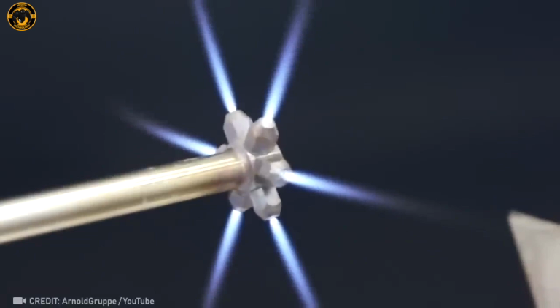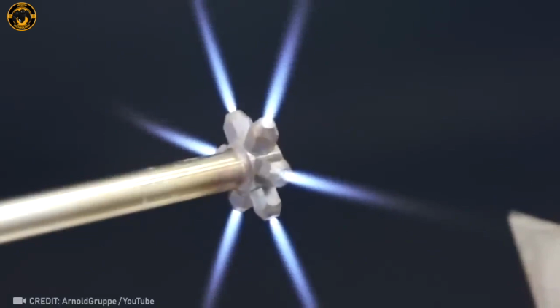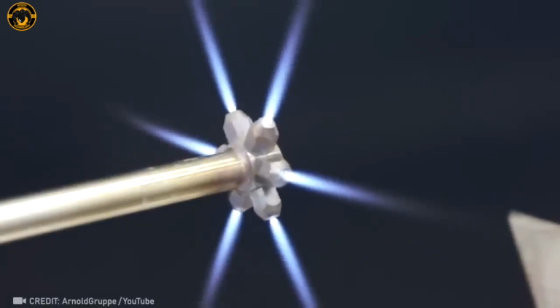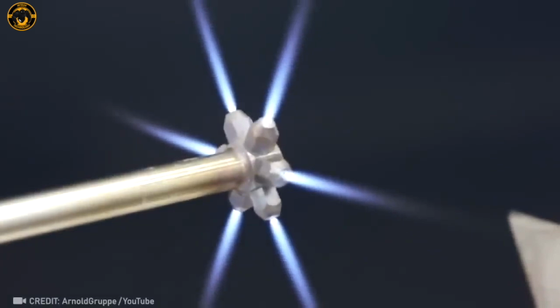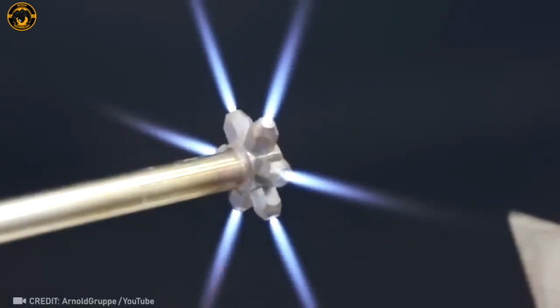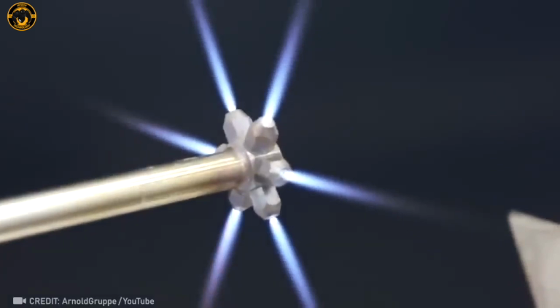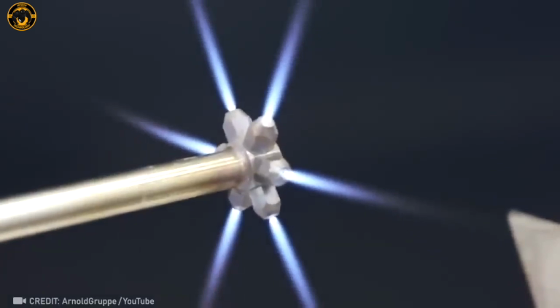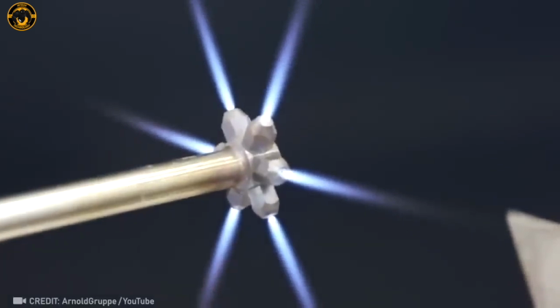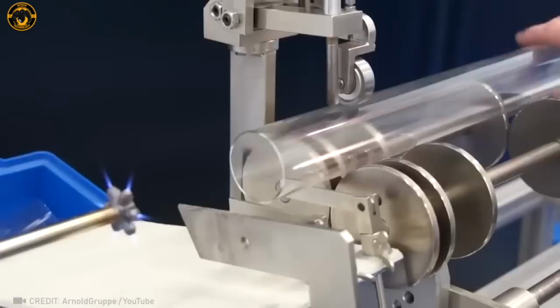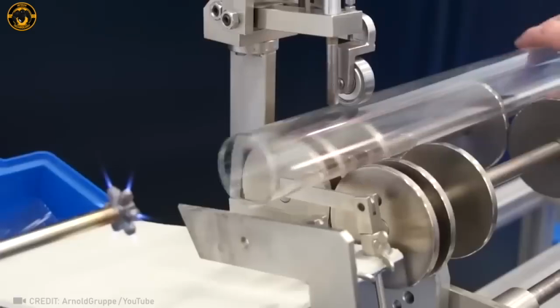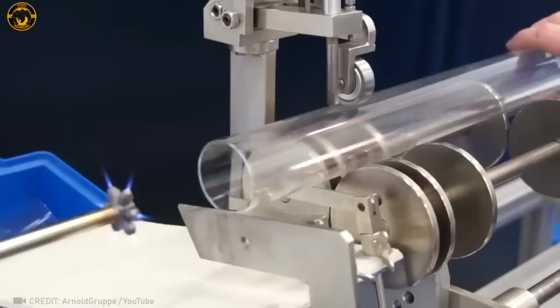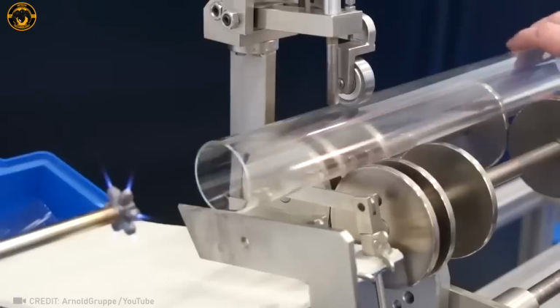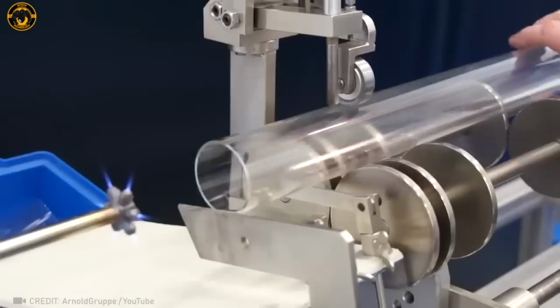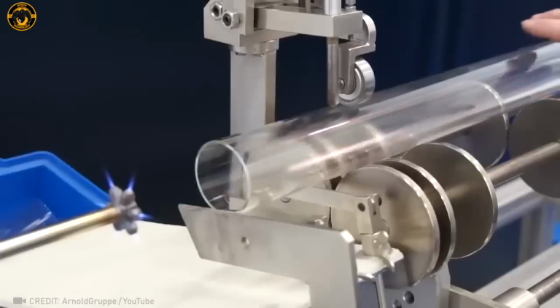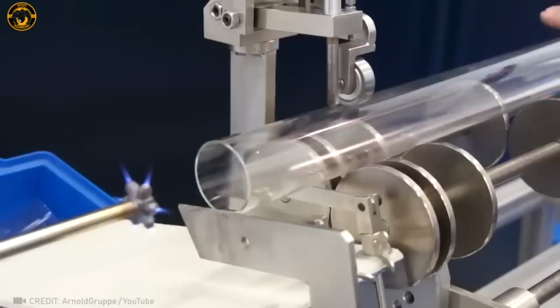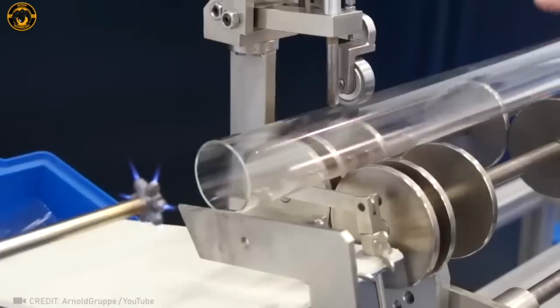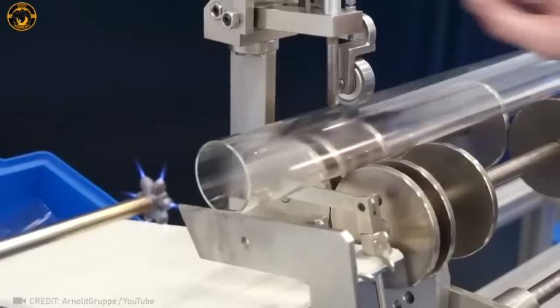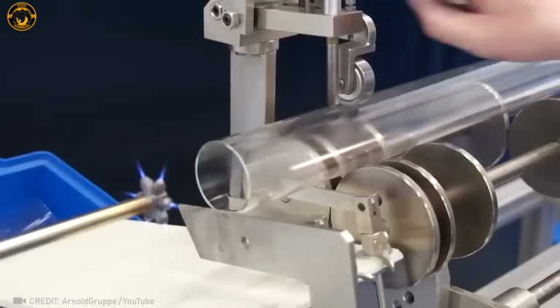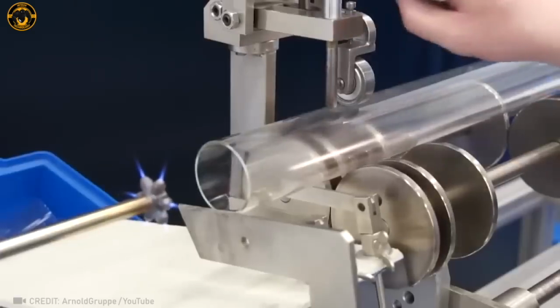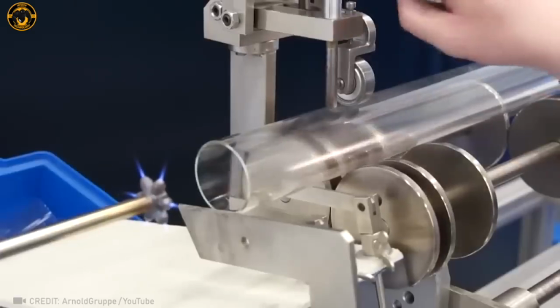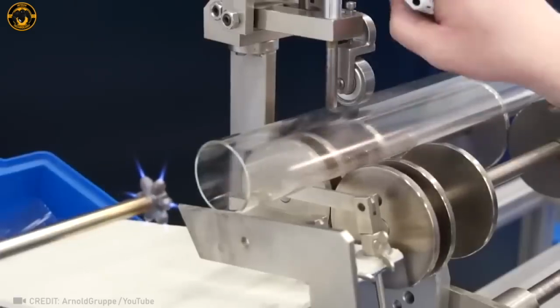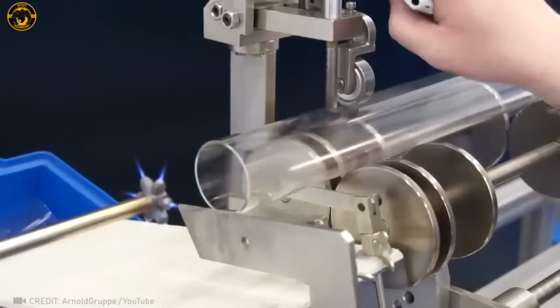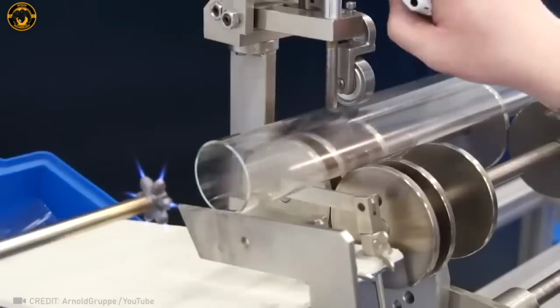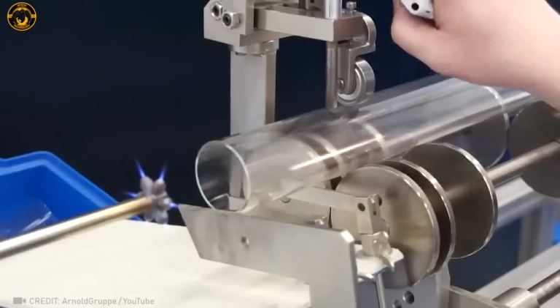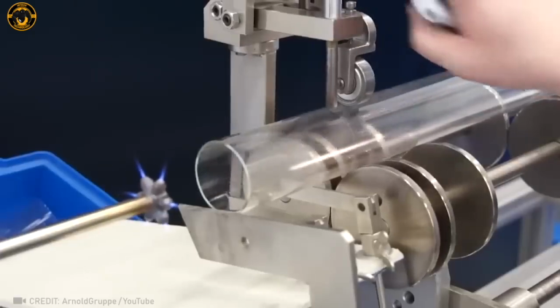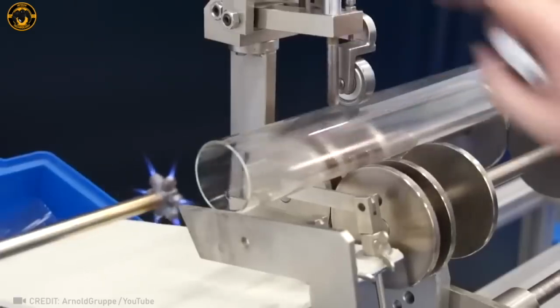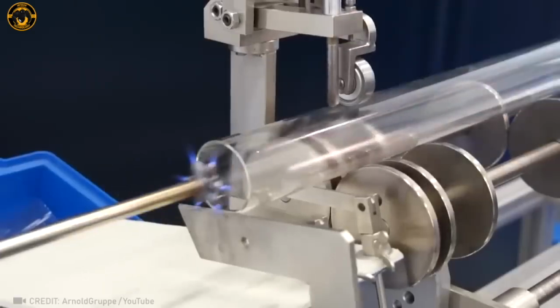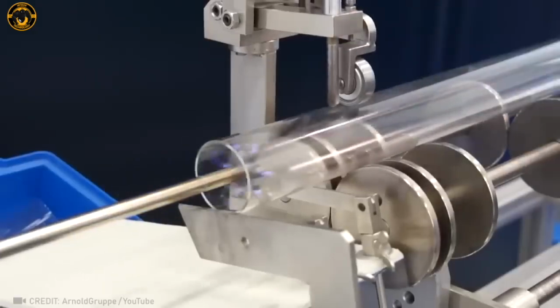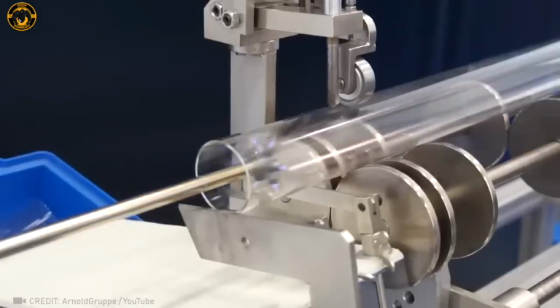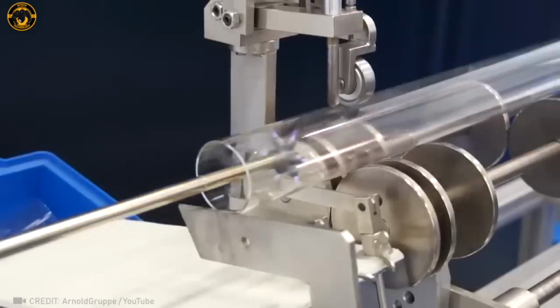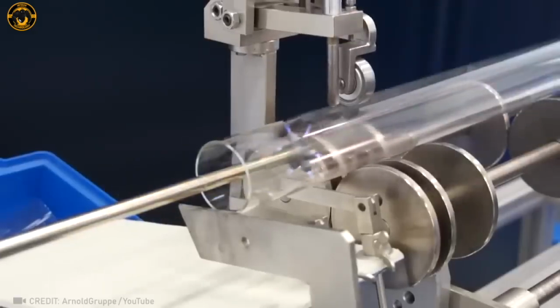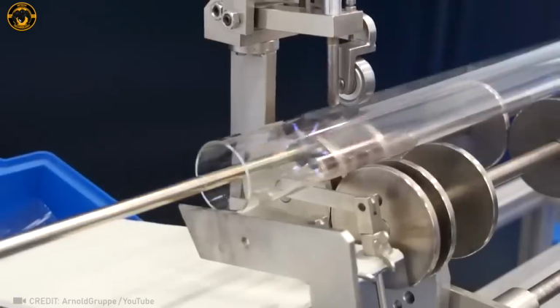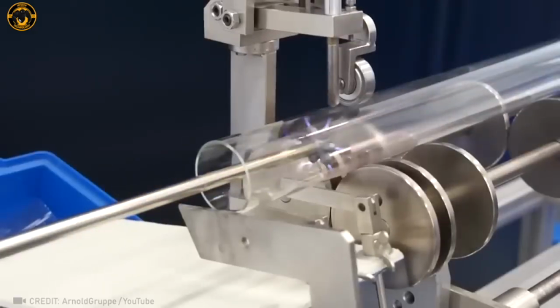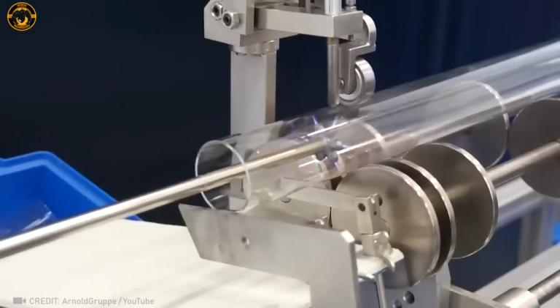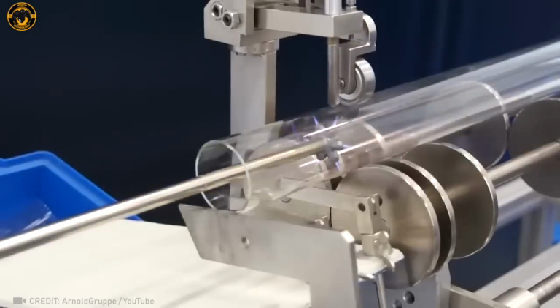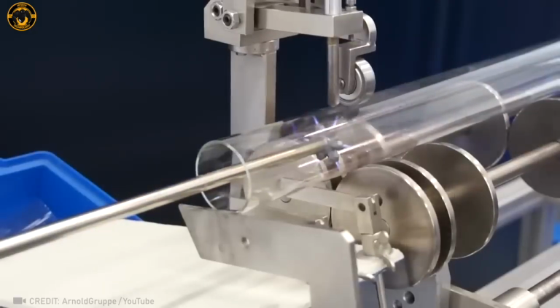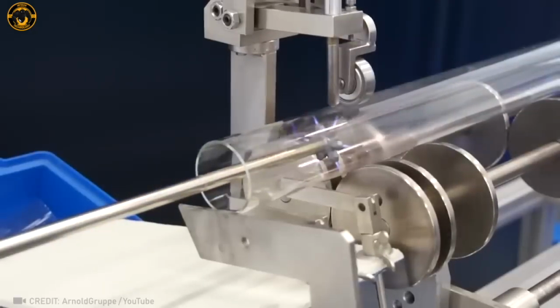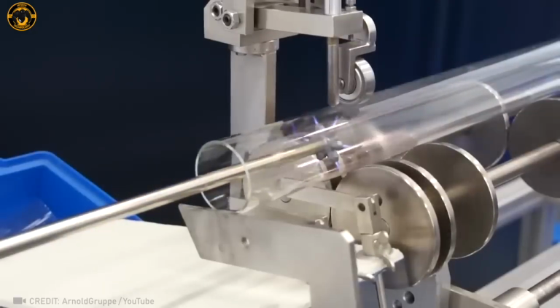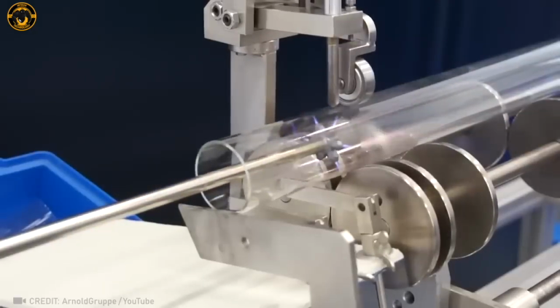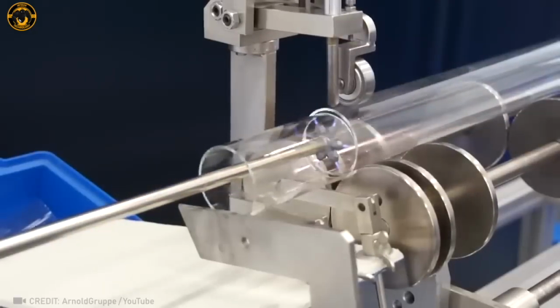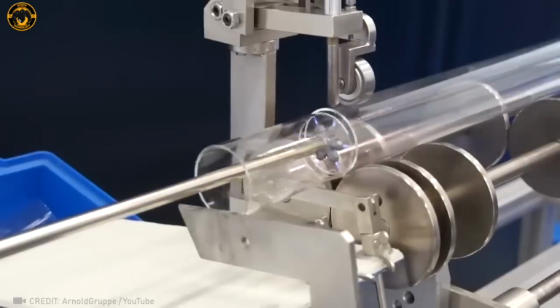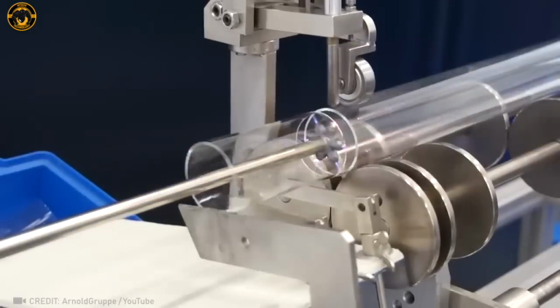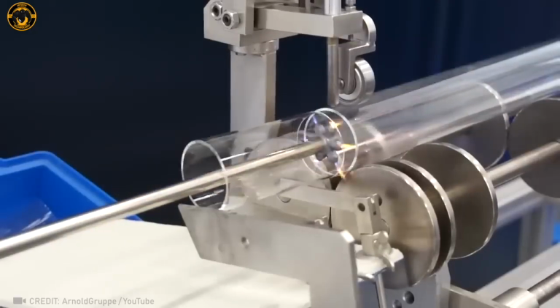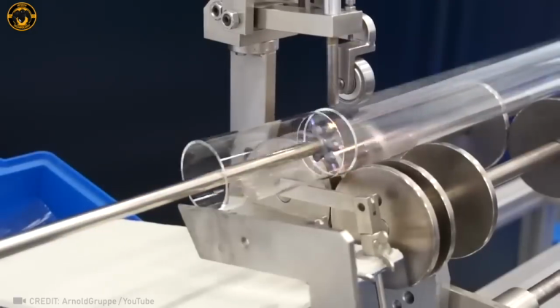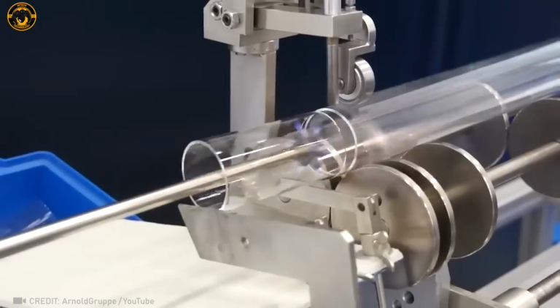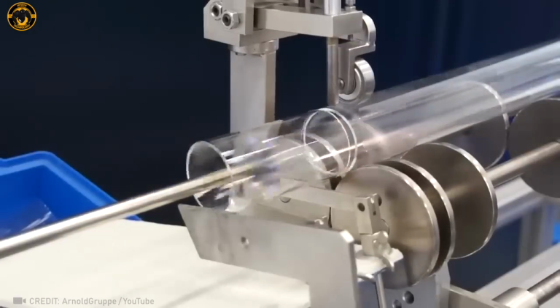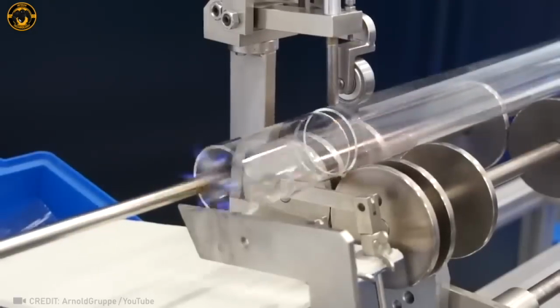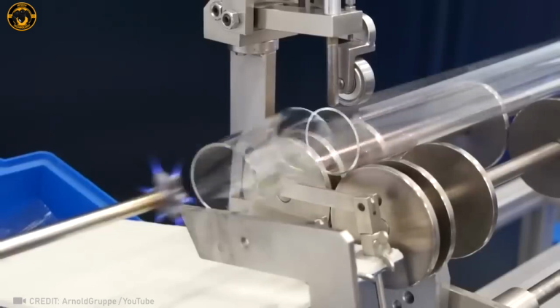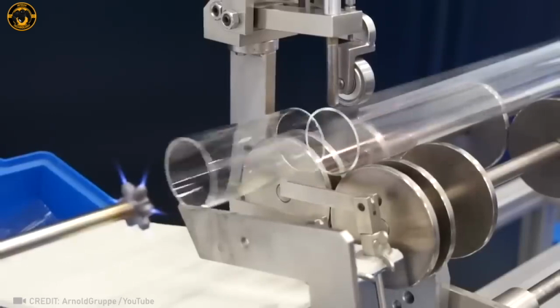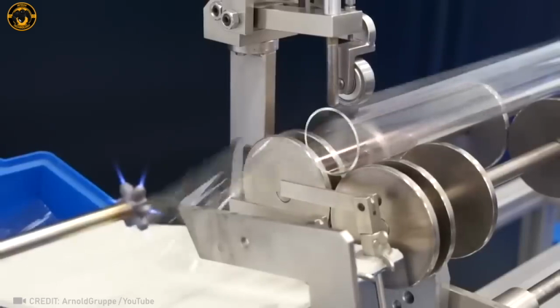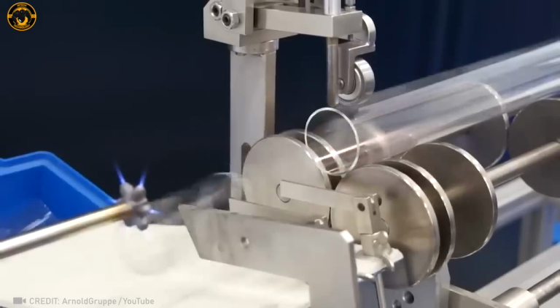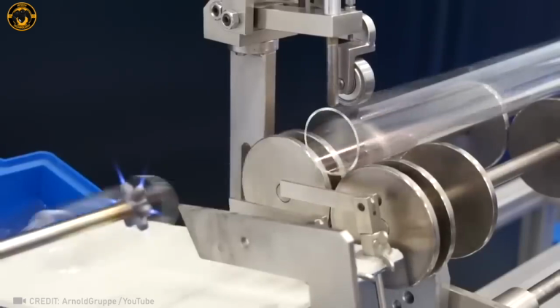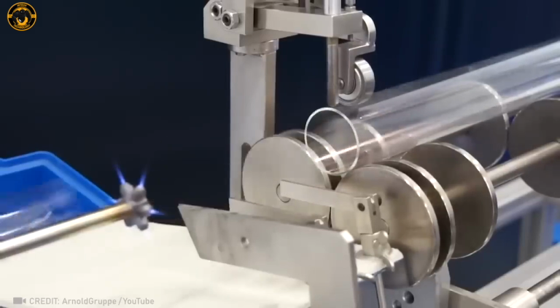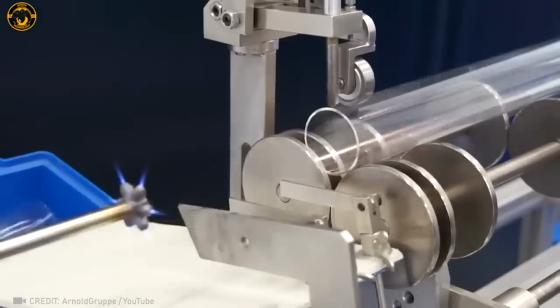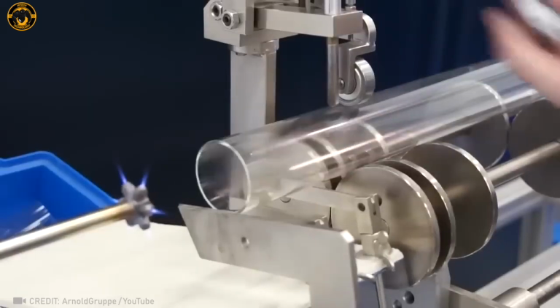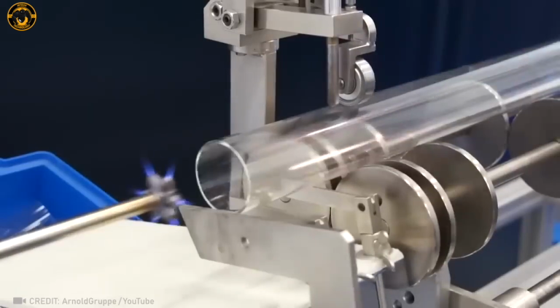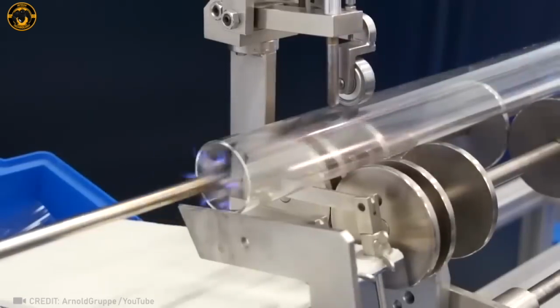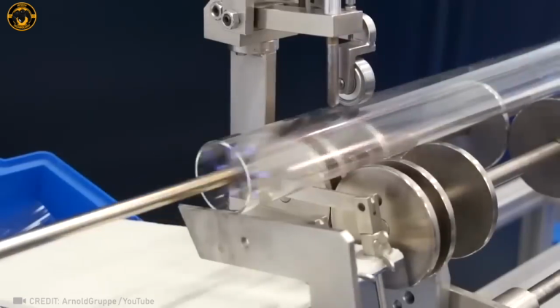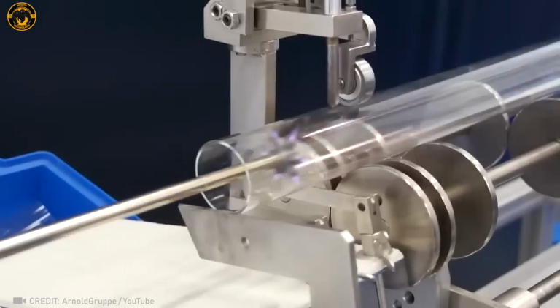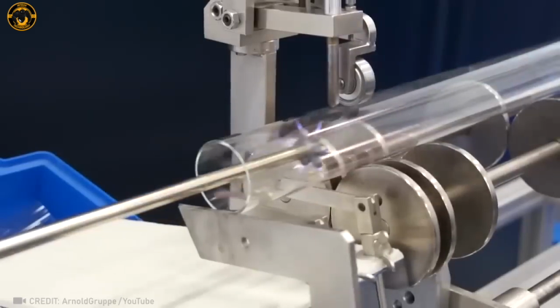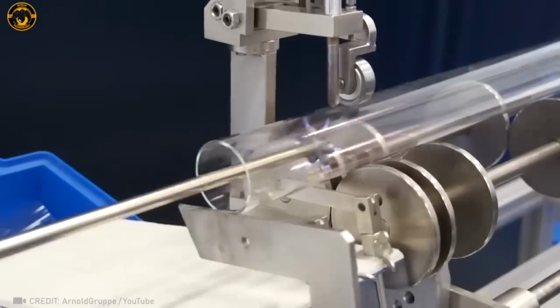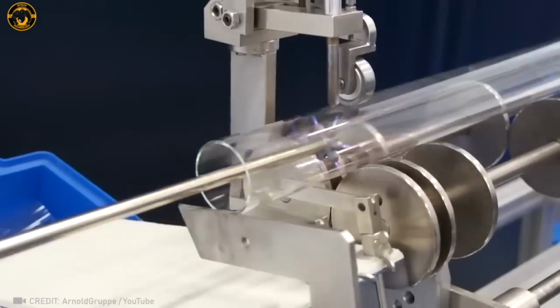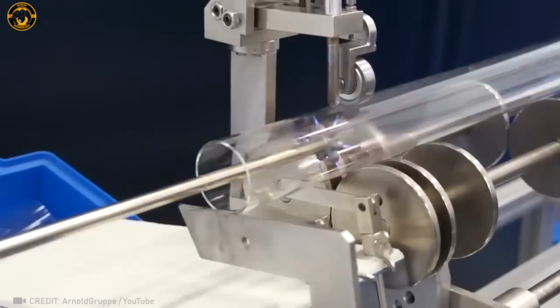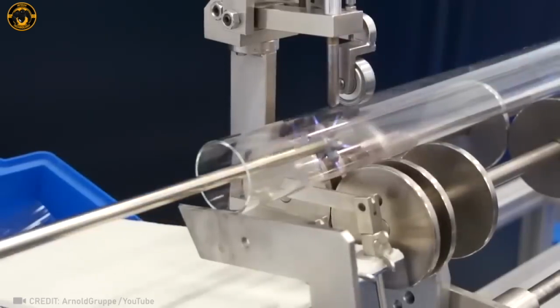Check out this mesmerizing device that slices through glass with incredible precision, making each cut as smooth and clear as crystal!